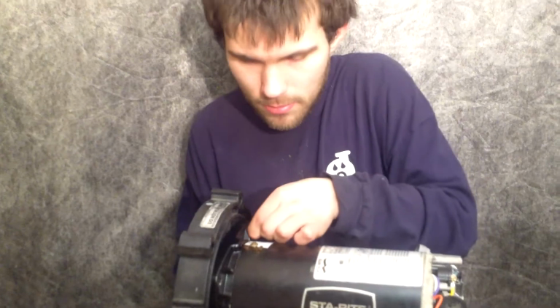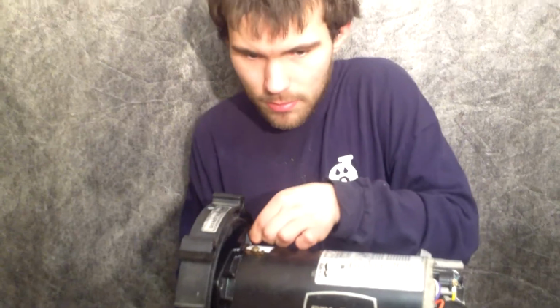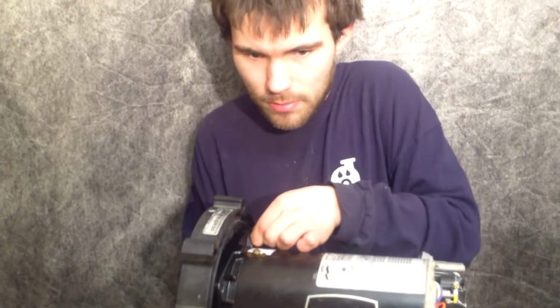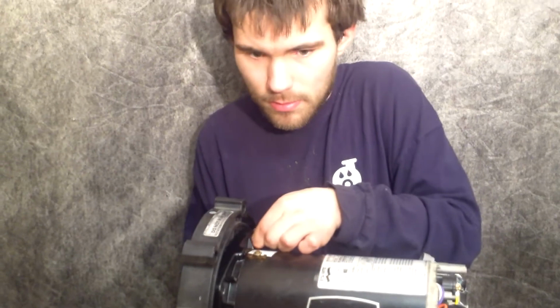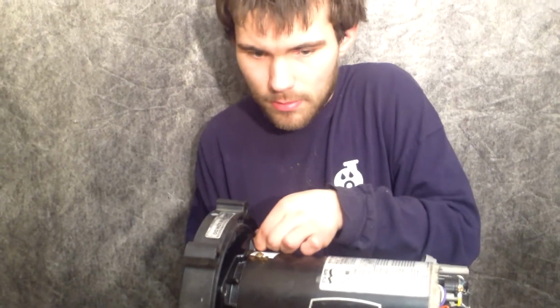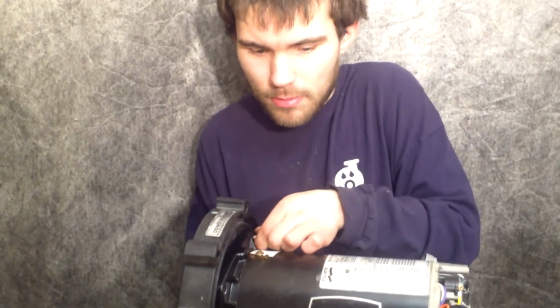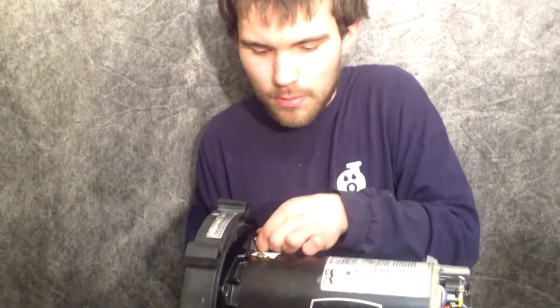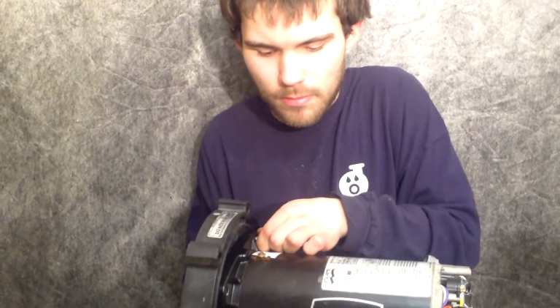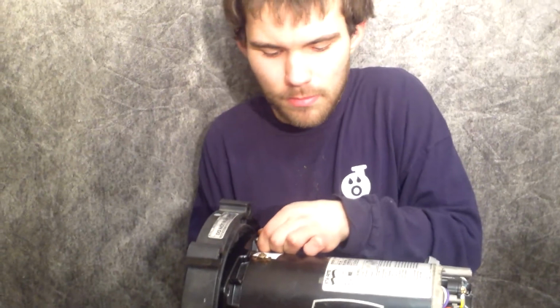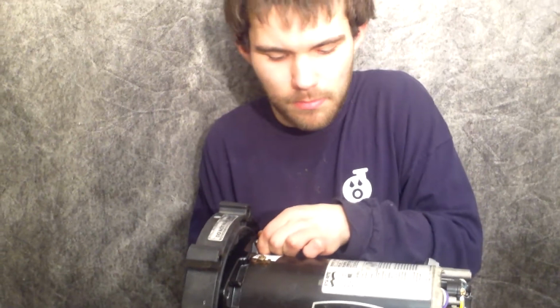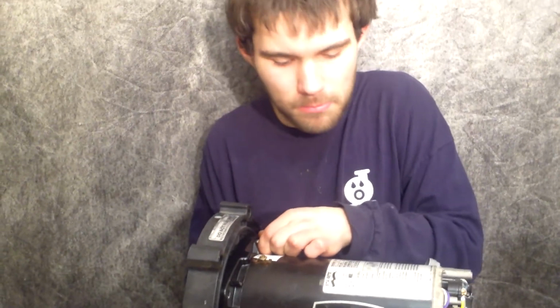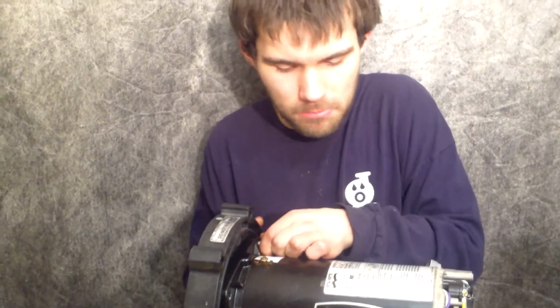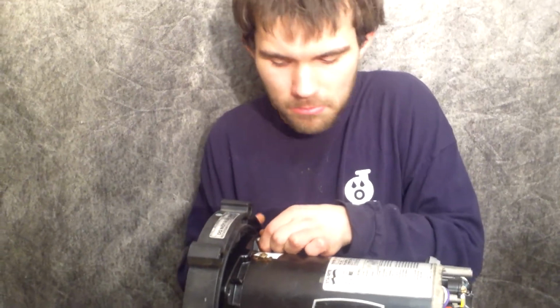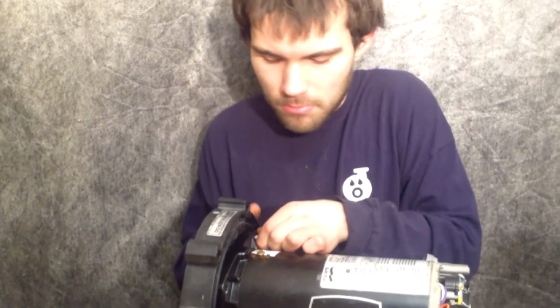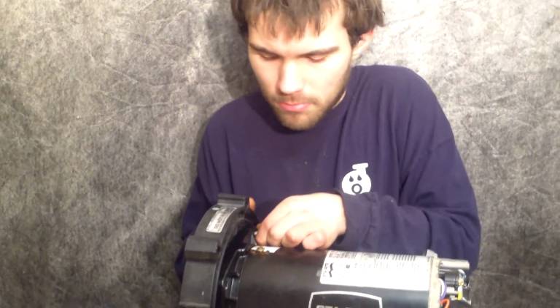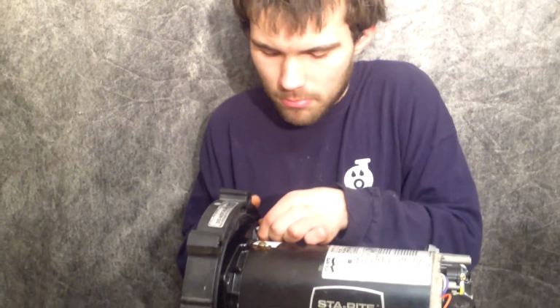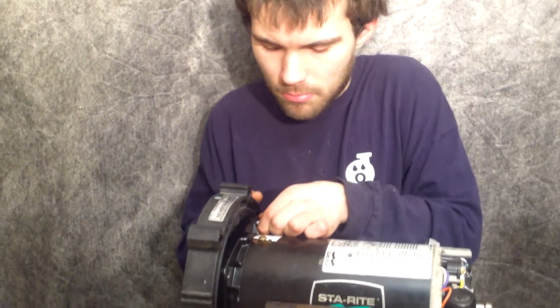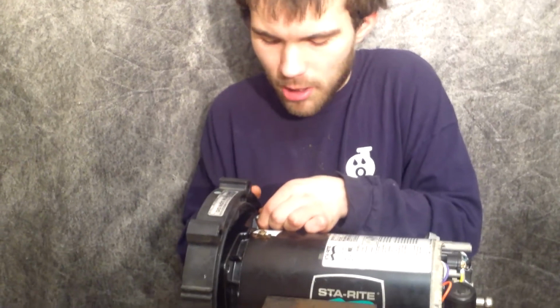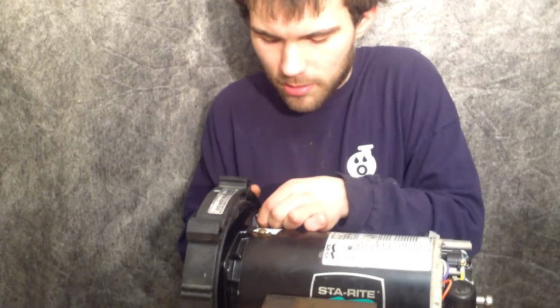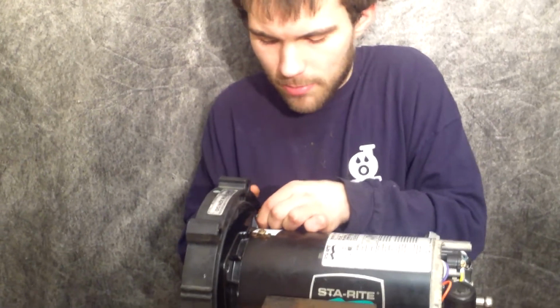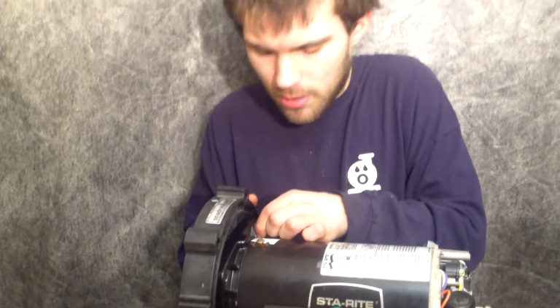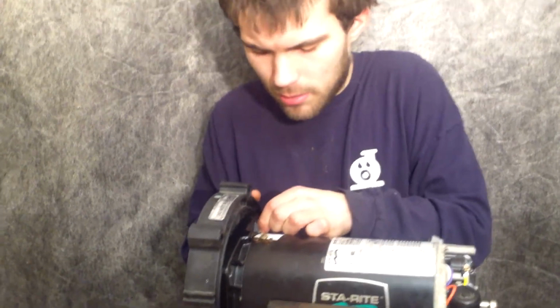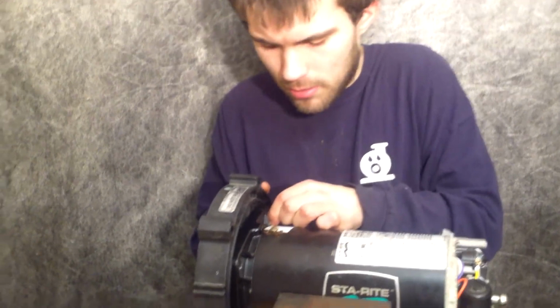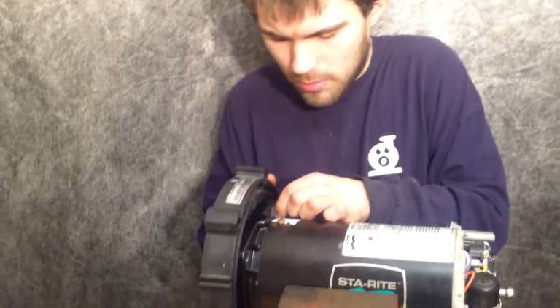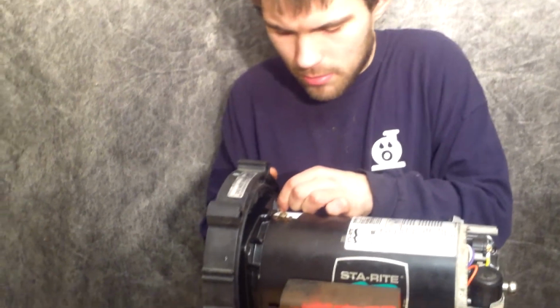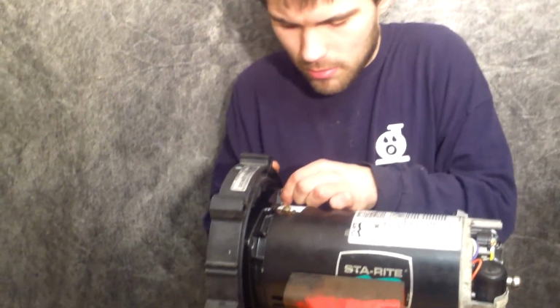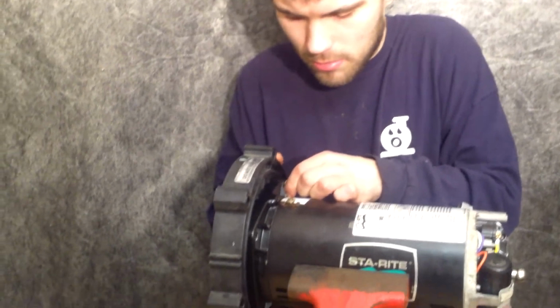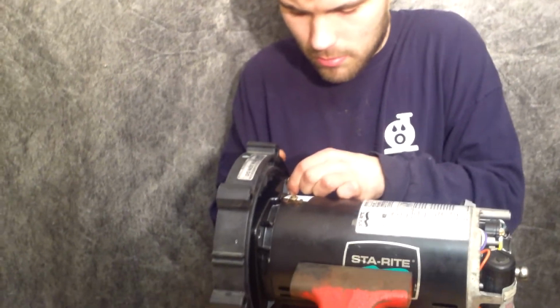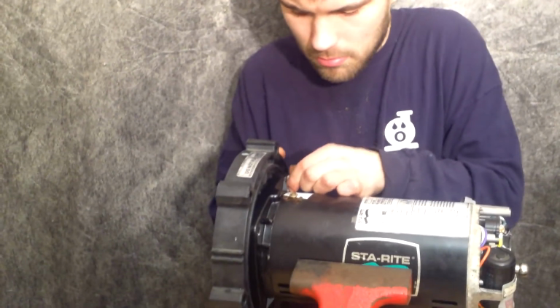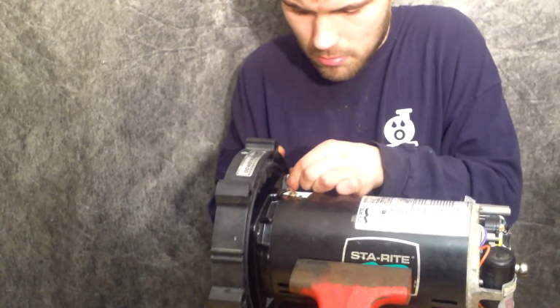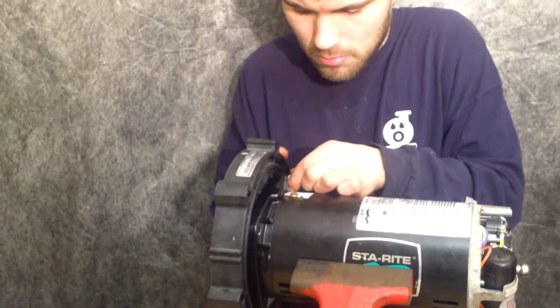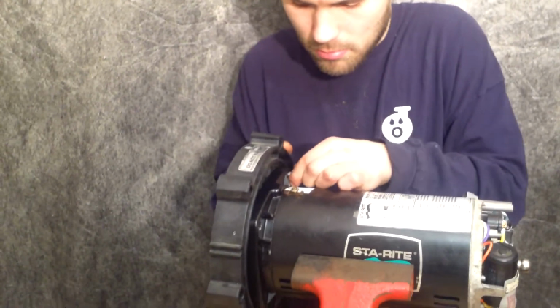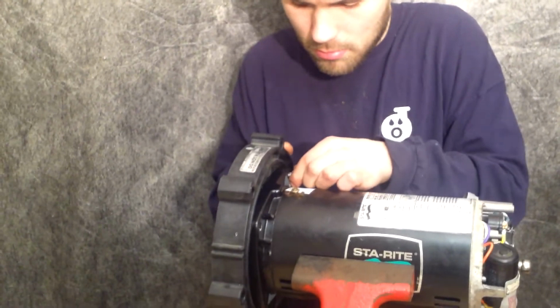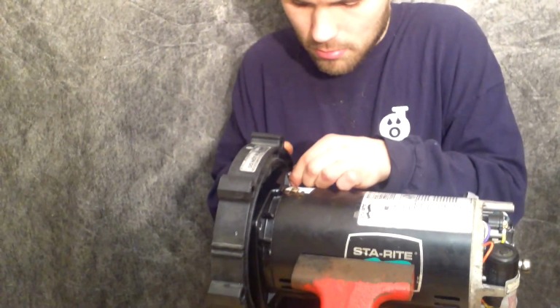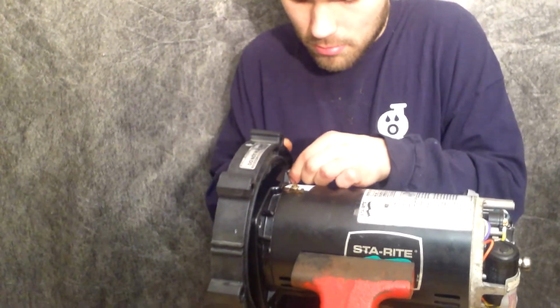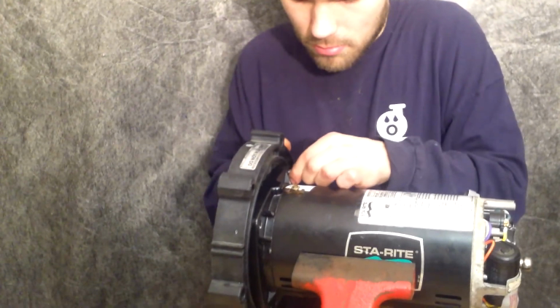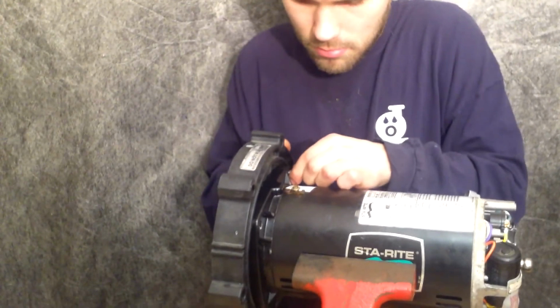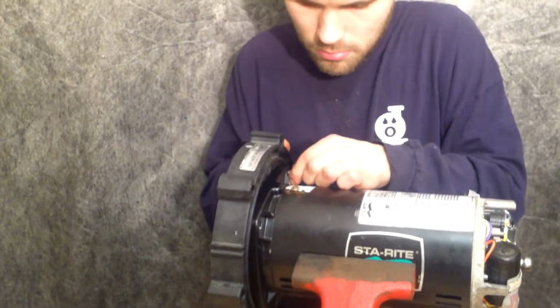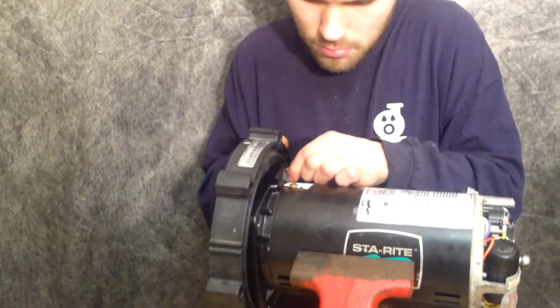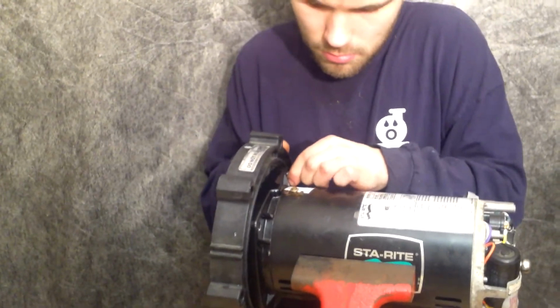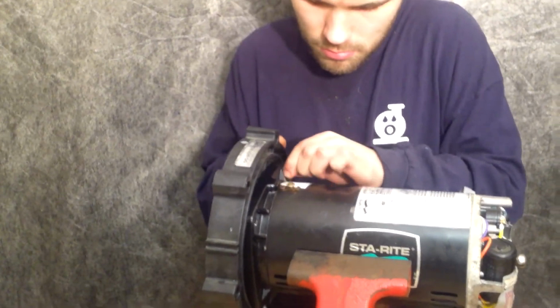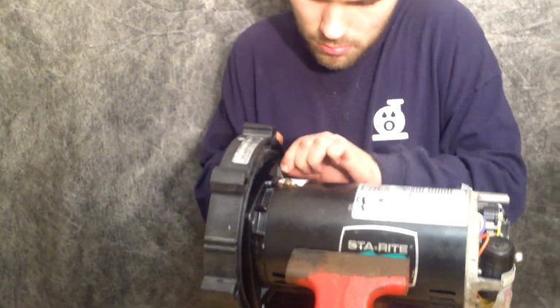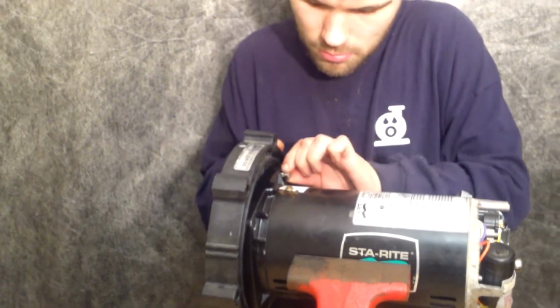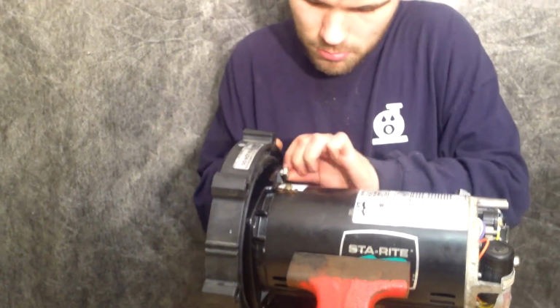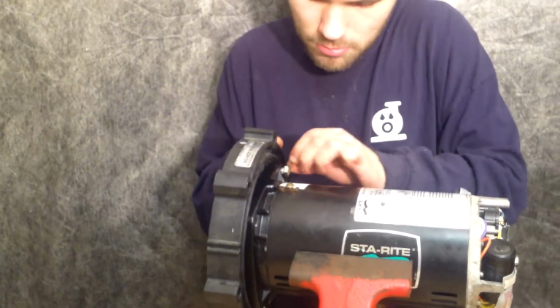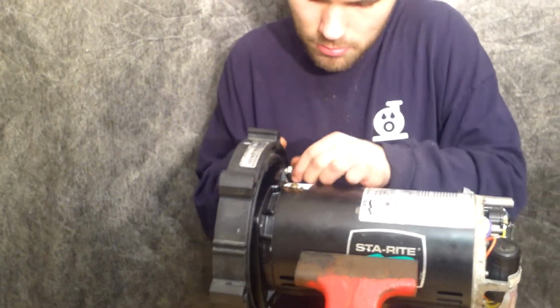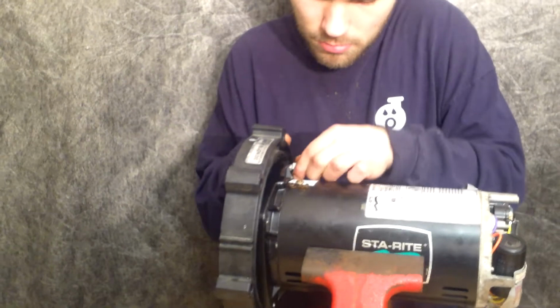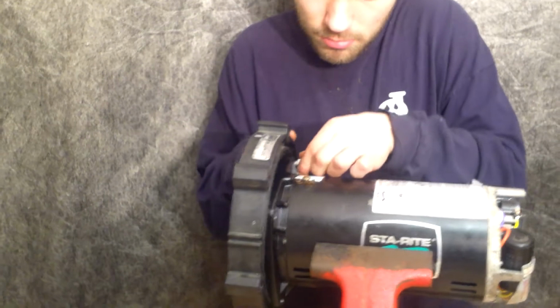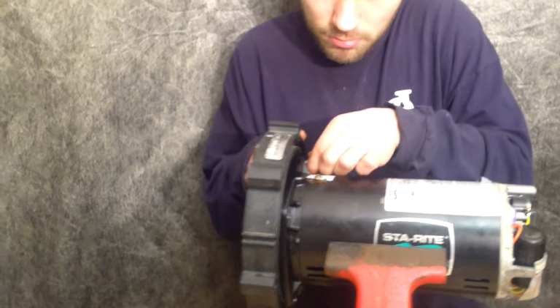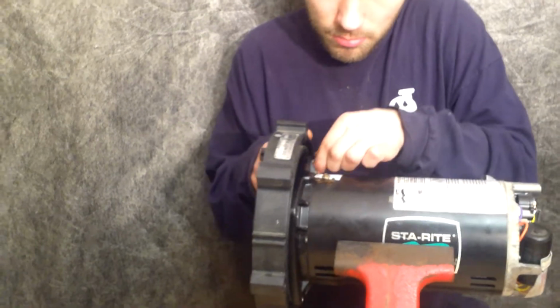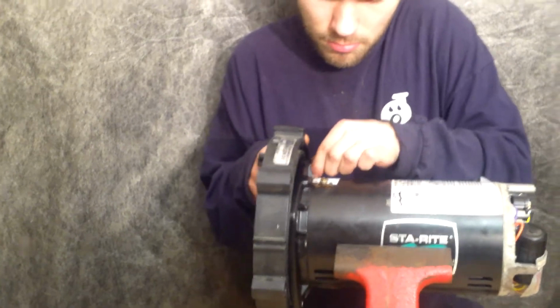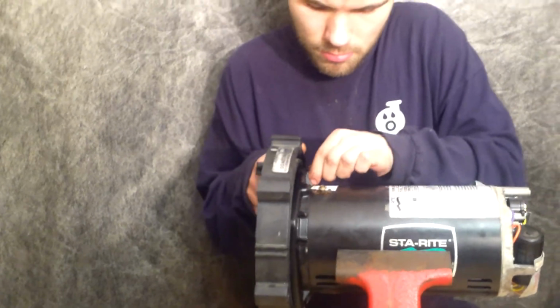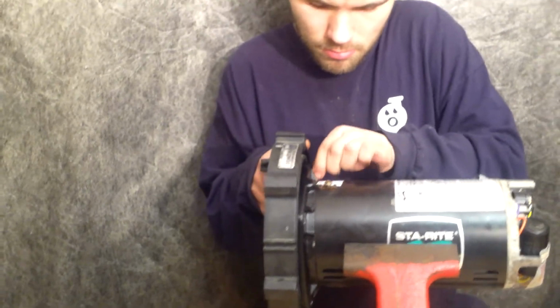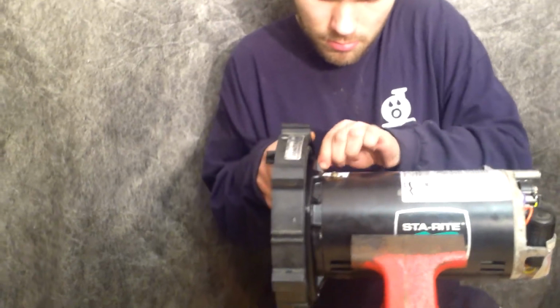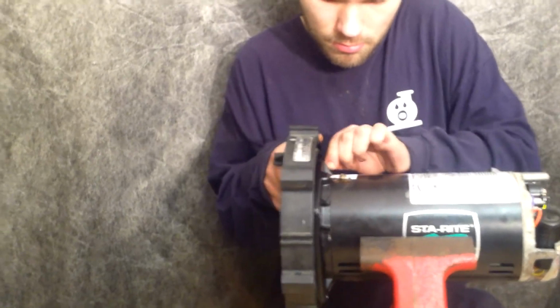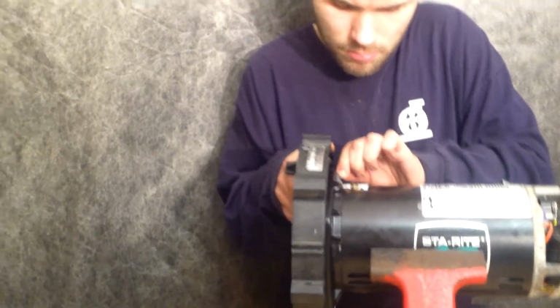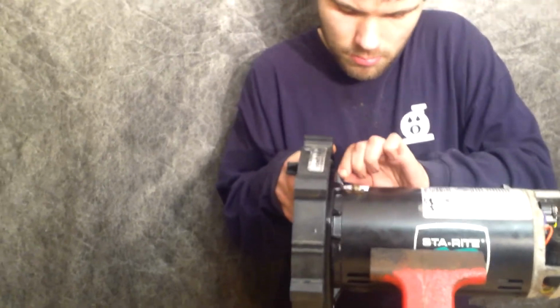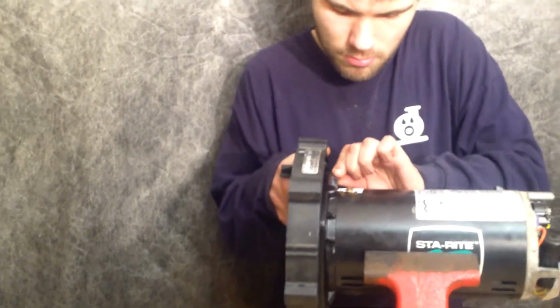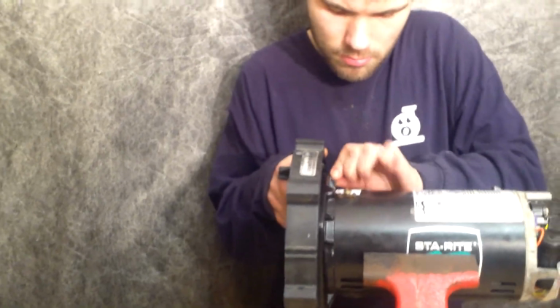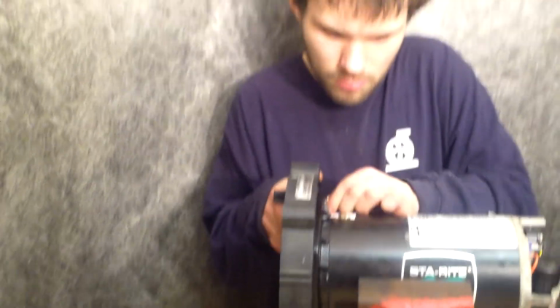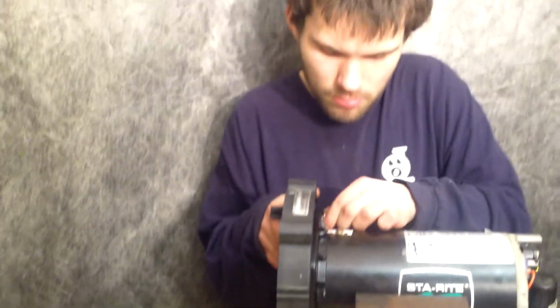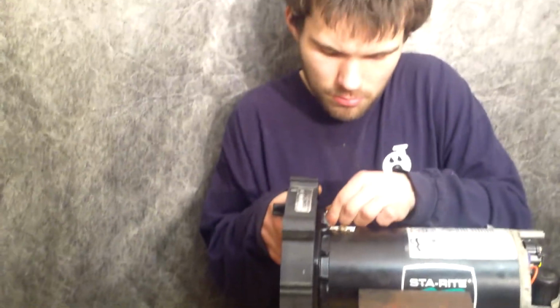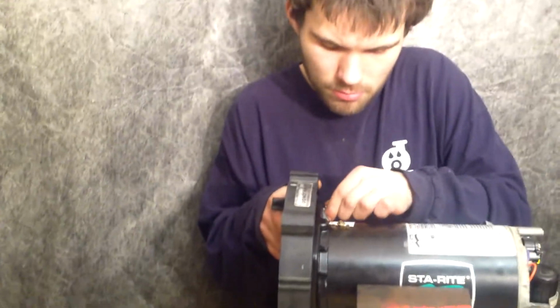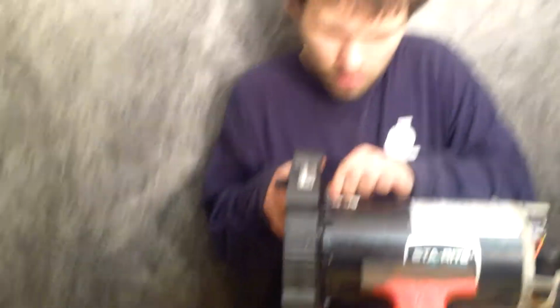All right, we're here with Robert. What's up, man? All right, so Robert's just bolting on the seal housing. Now, if you don't know how the seal housing goes on, you shouldn't be working on pumps.